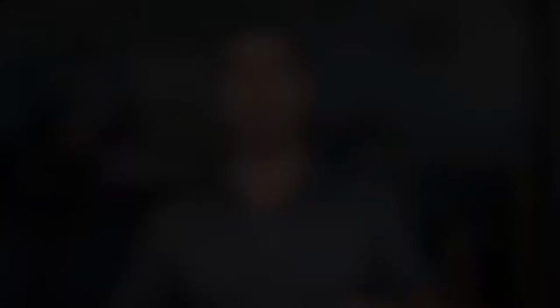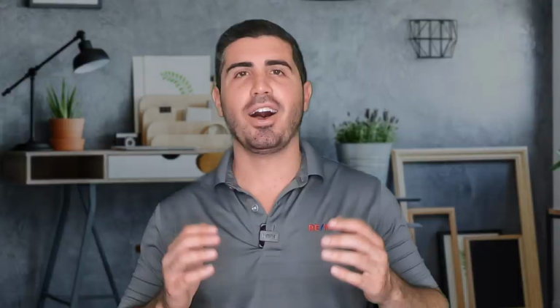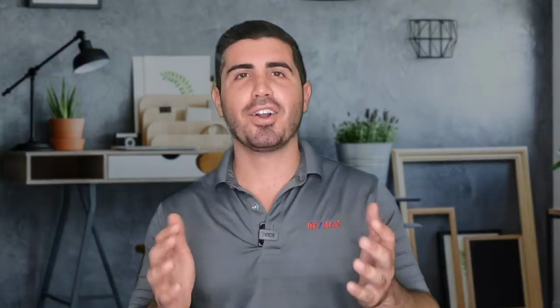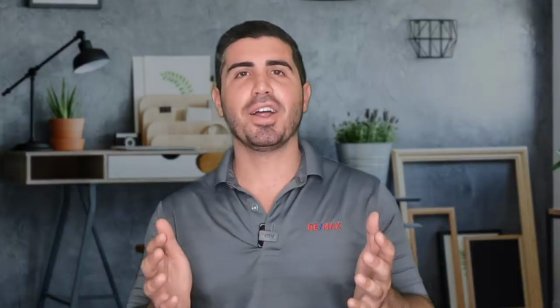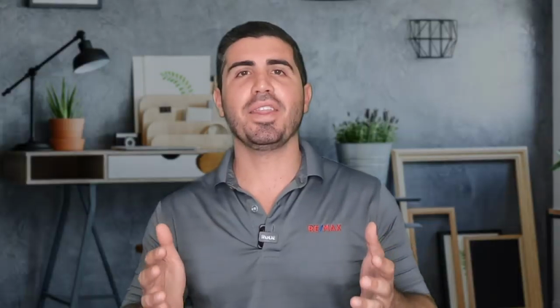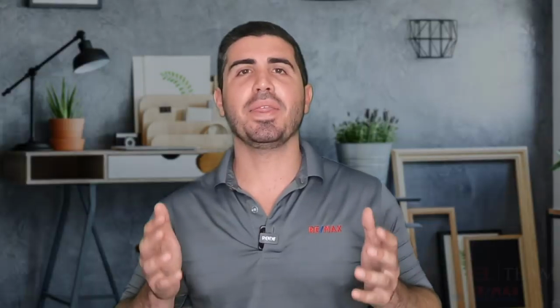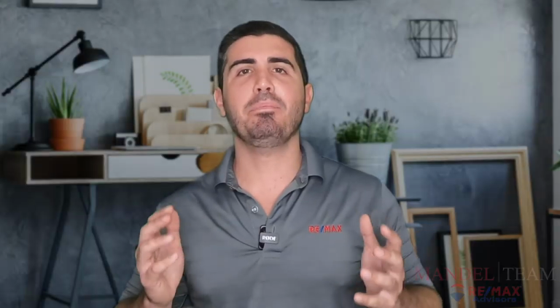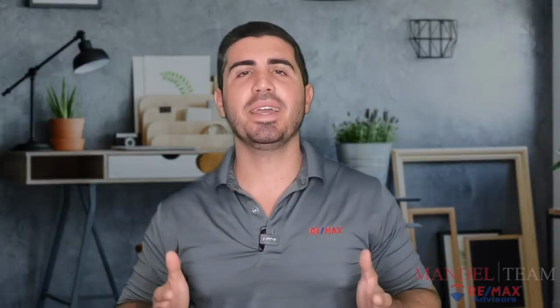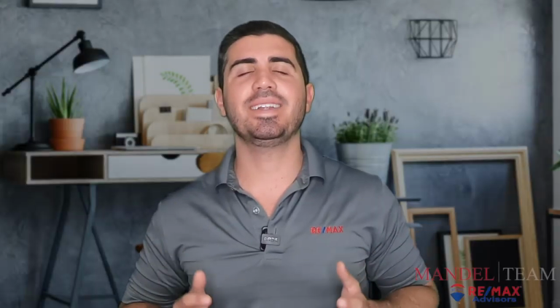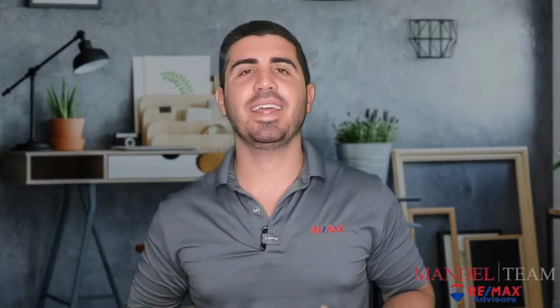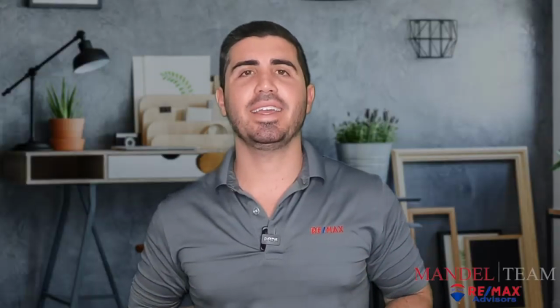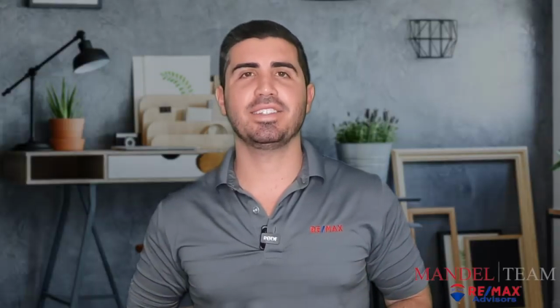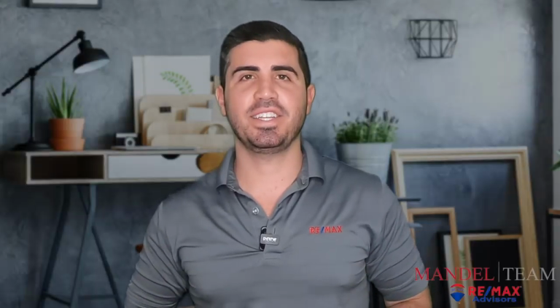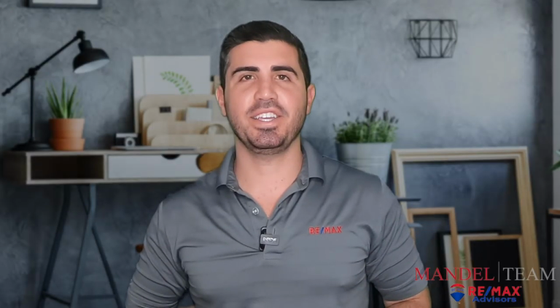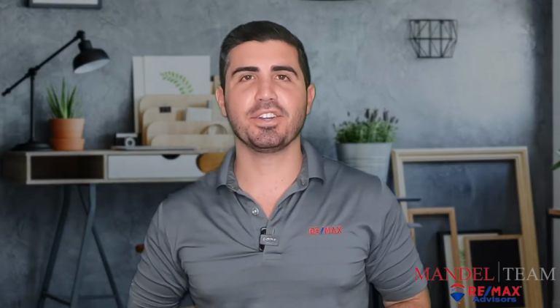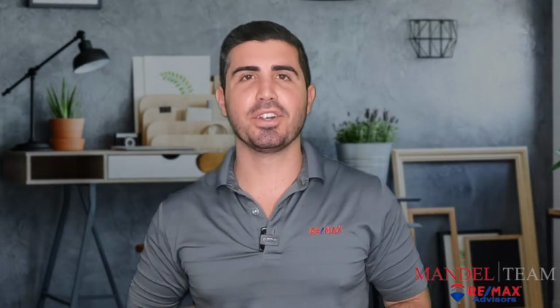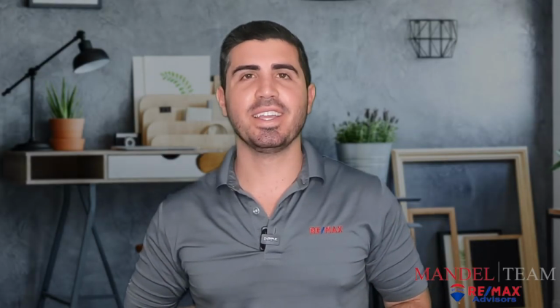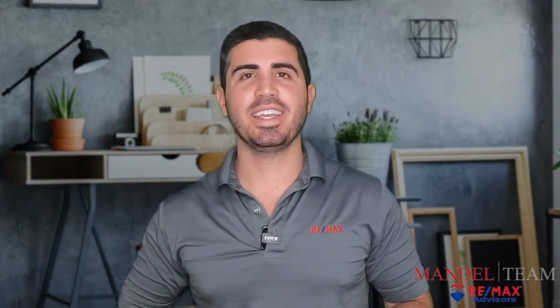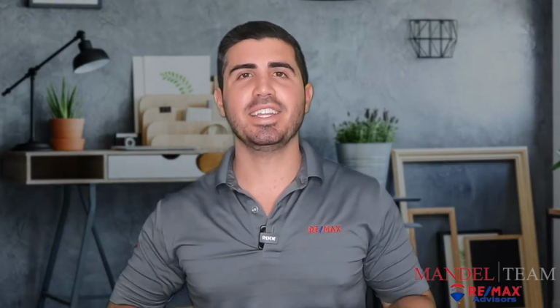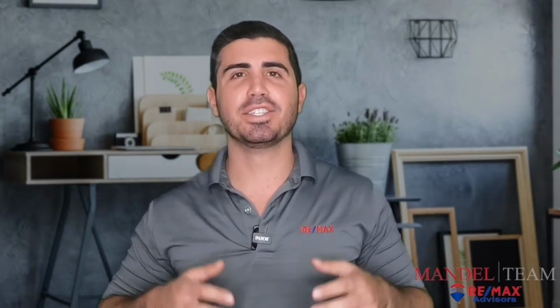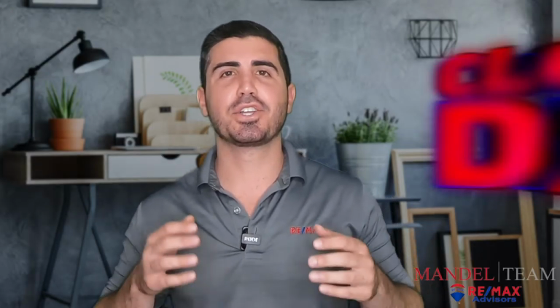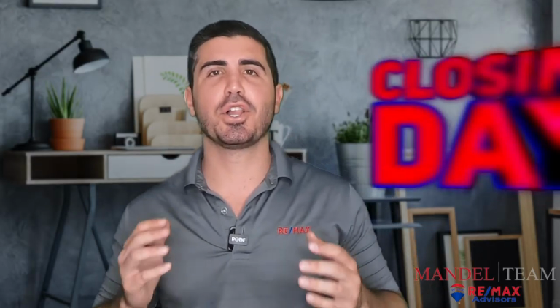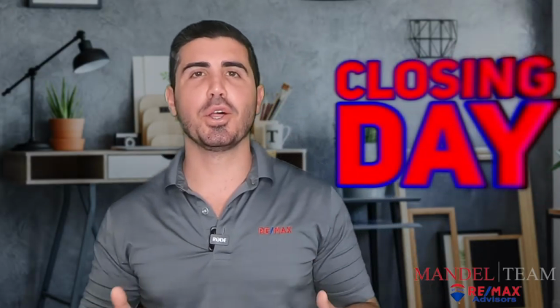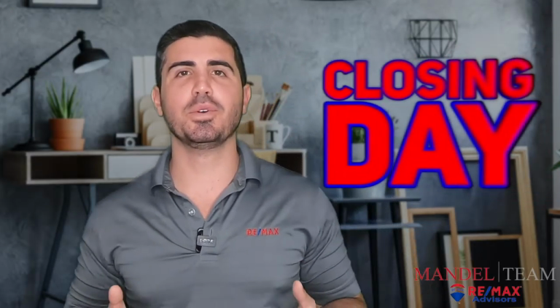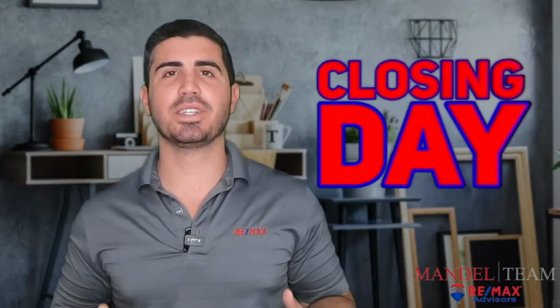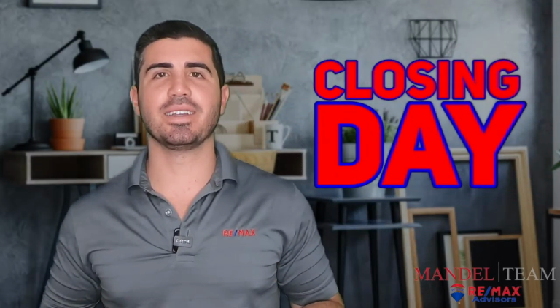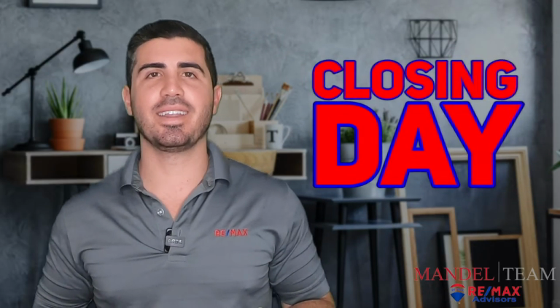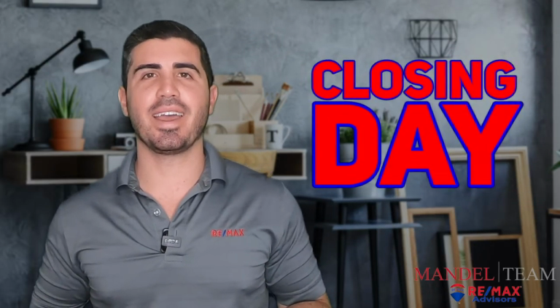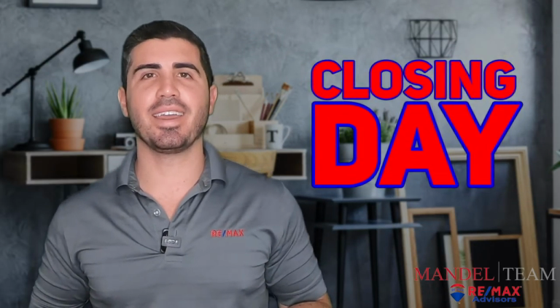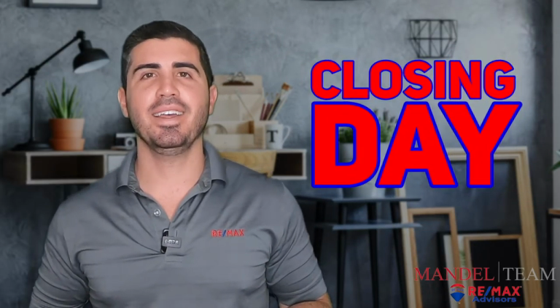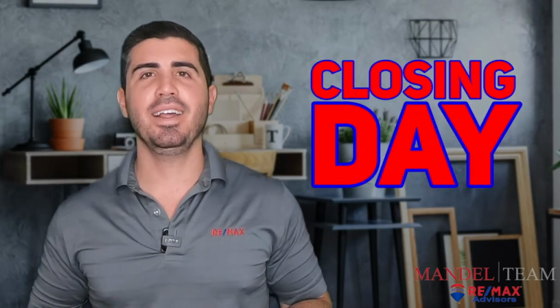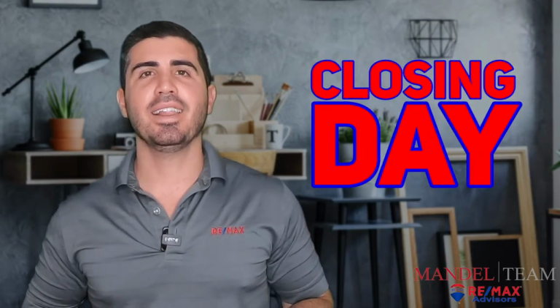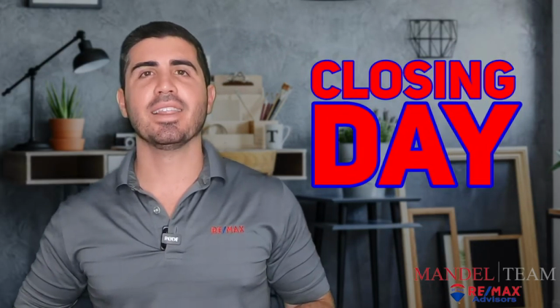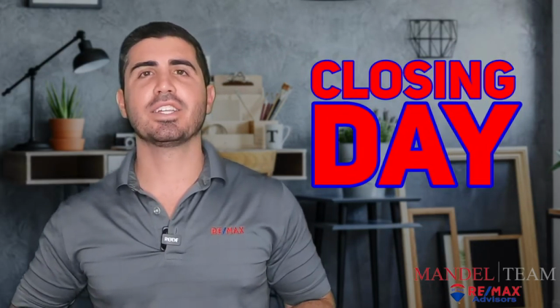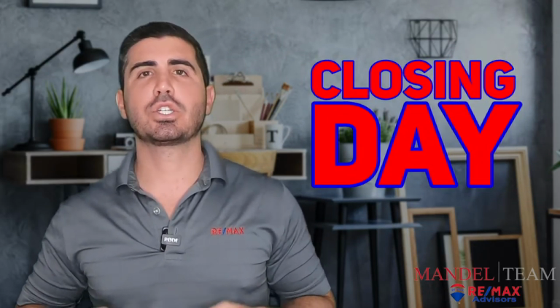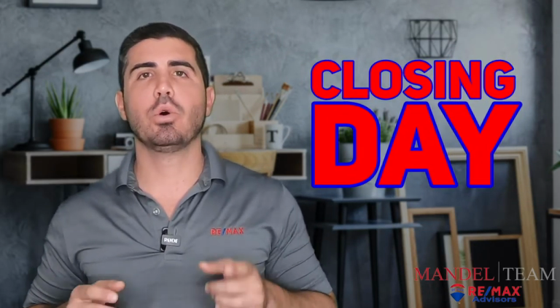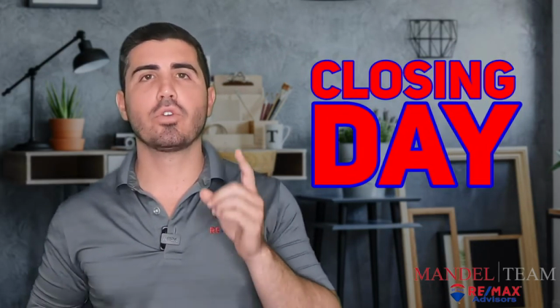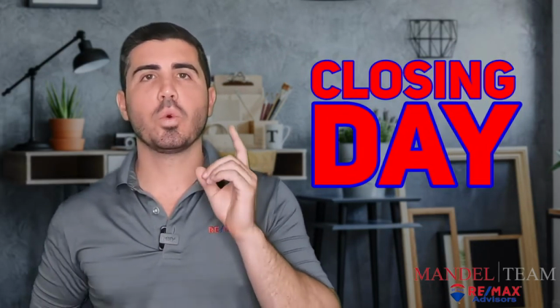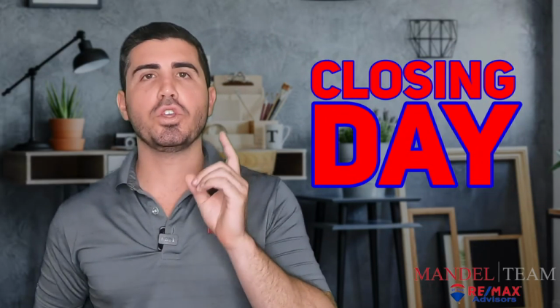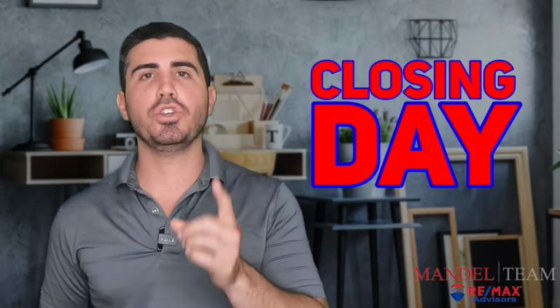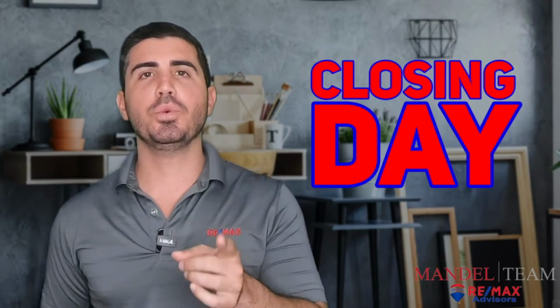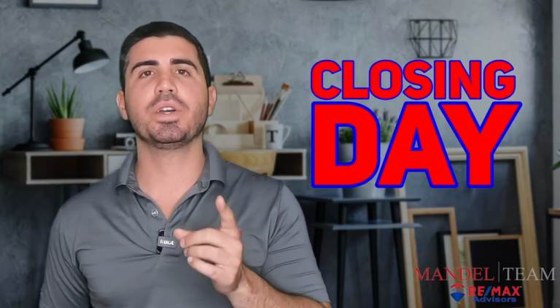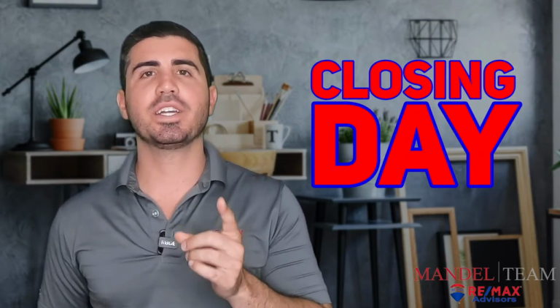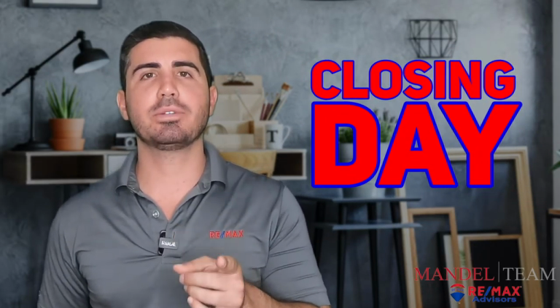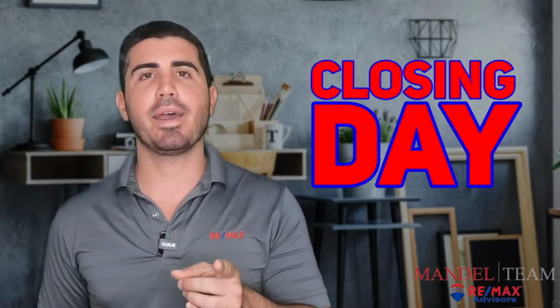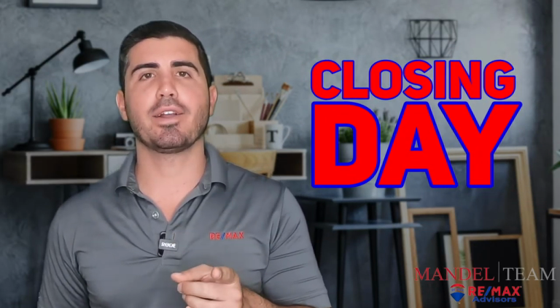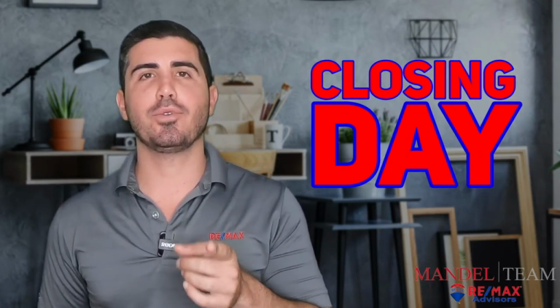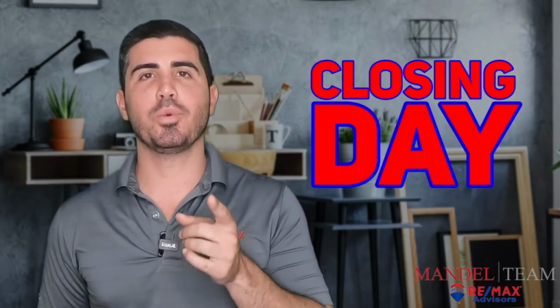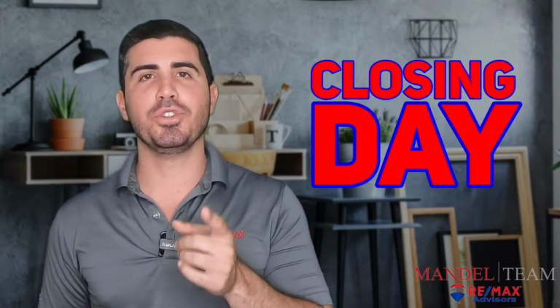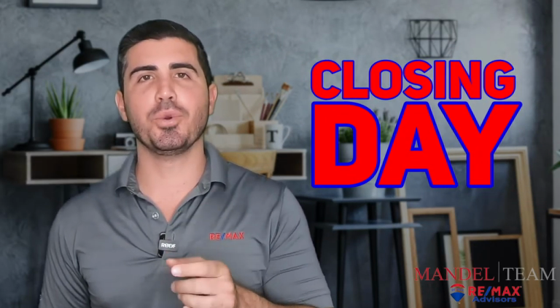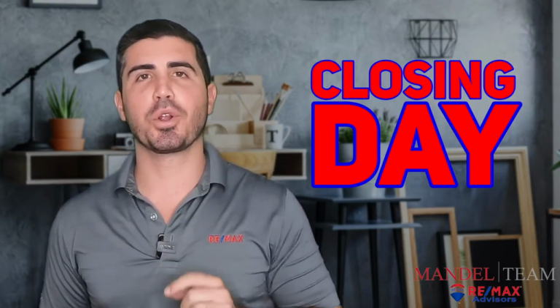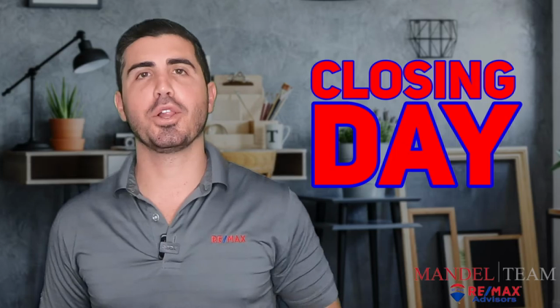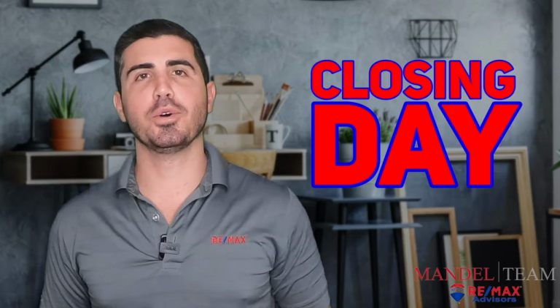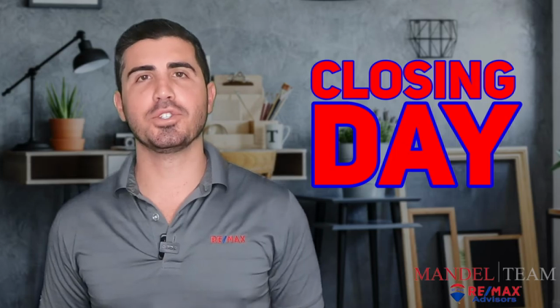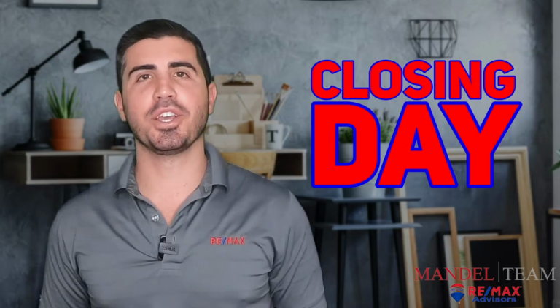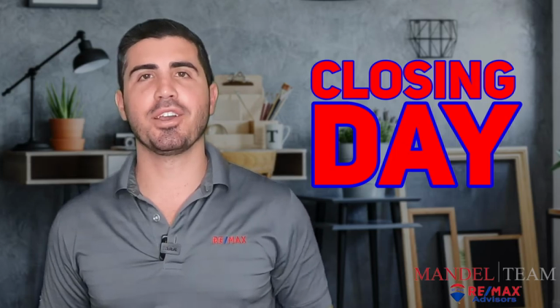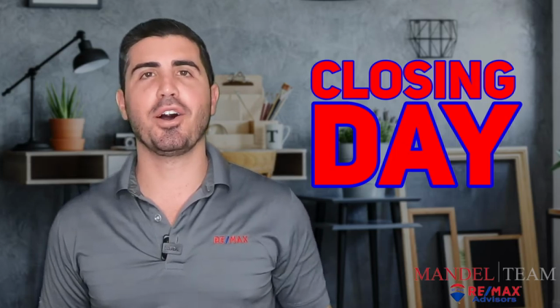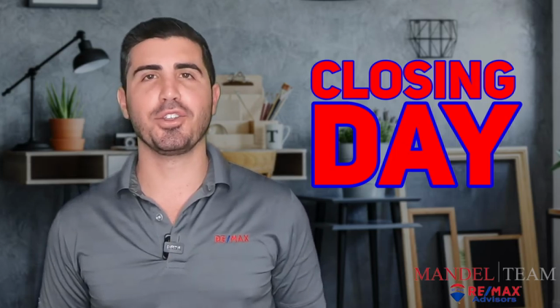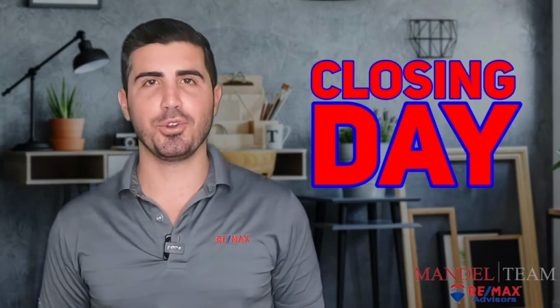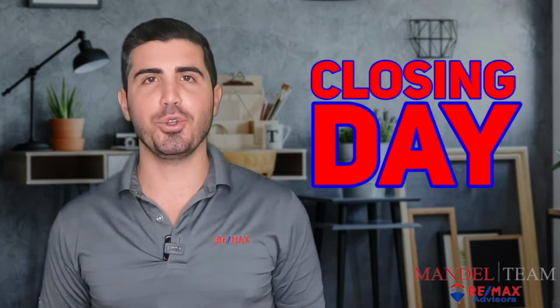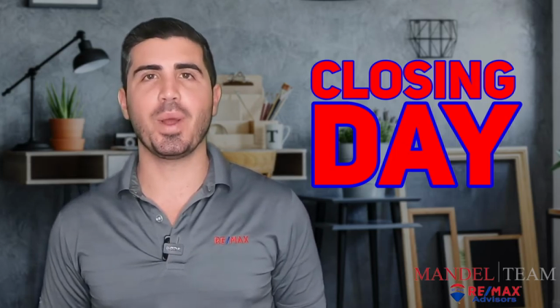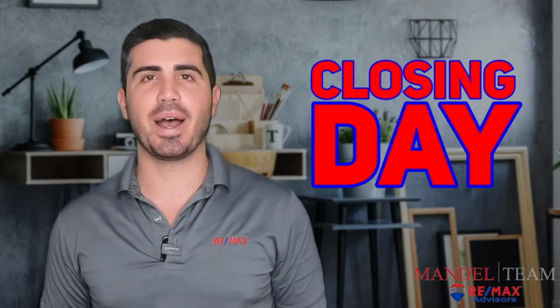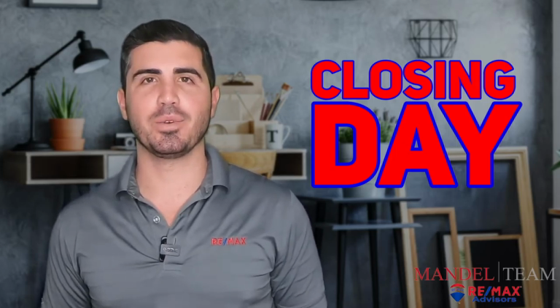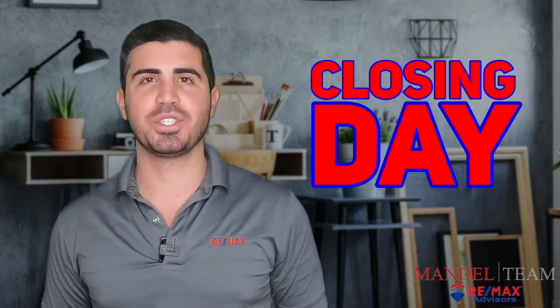All right, the big day is here. It is closing day. Let's go over what you can expect when you are closing on your new house.